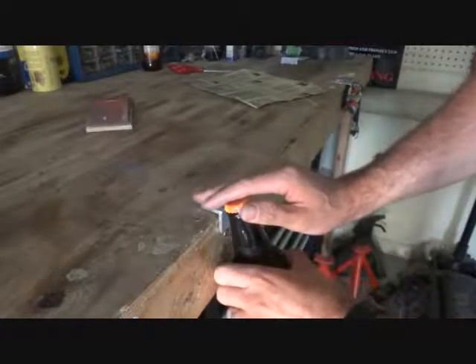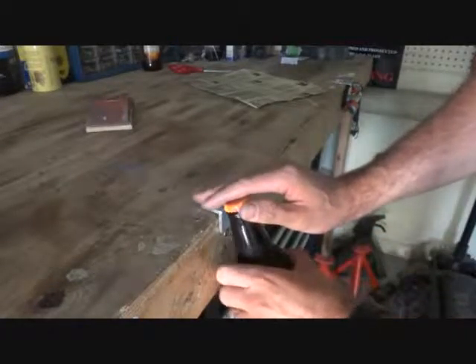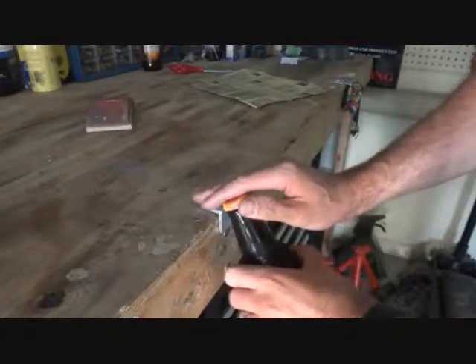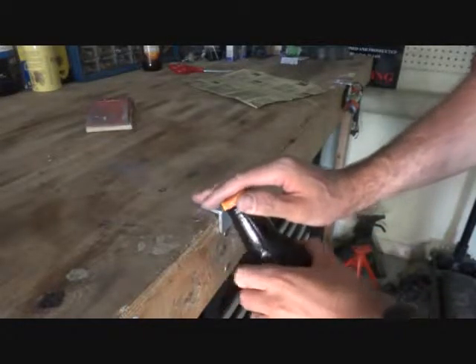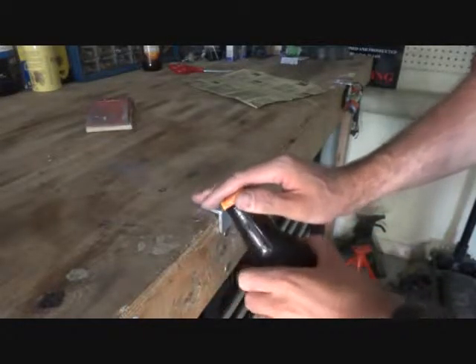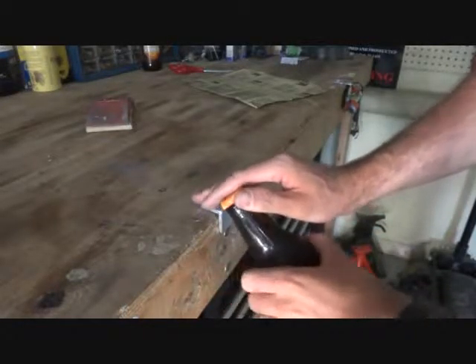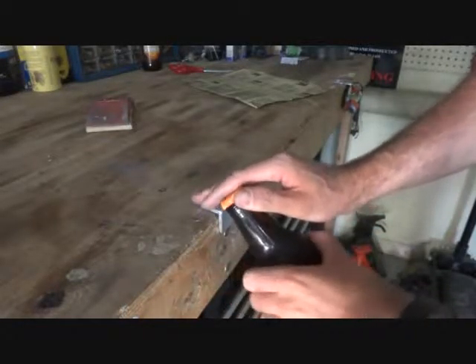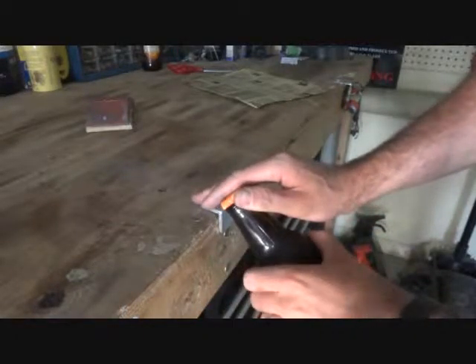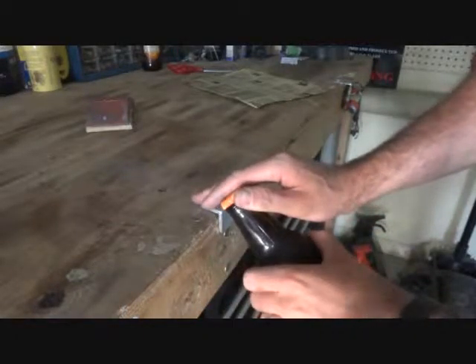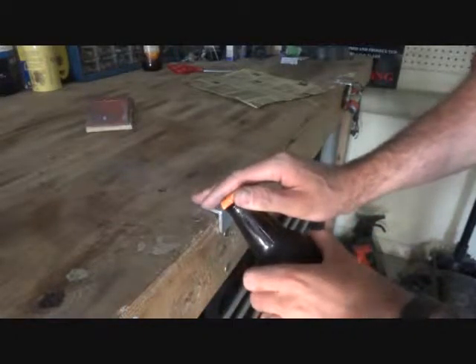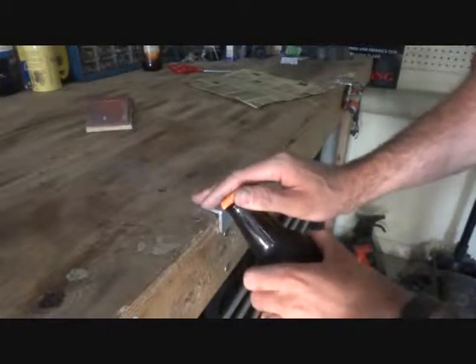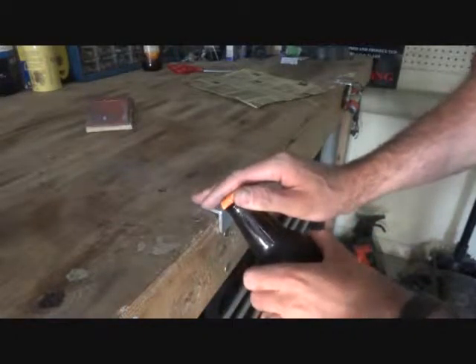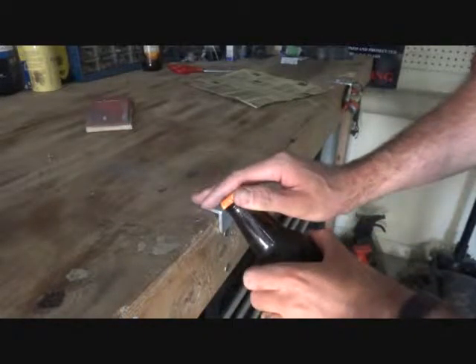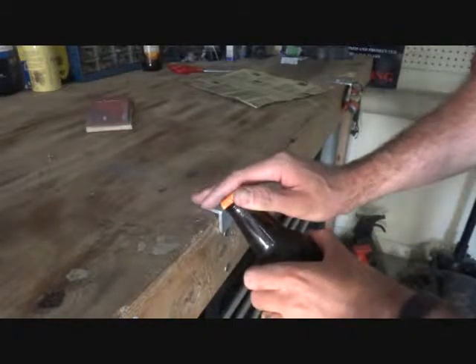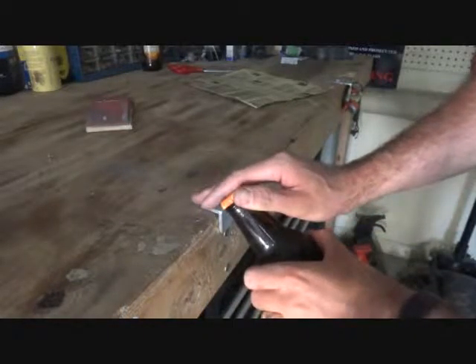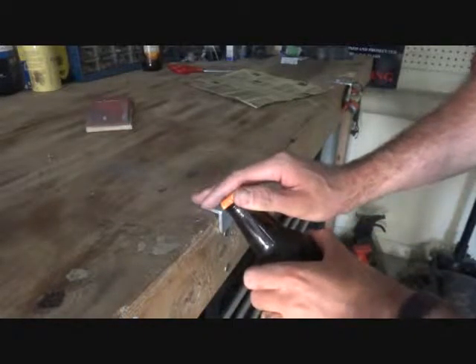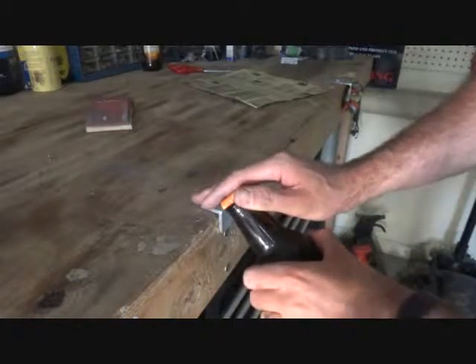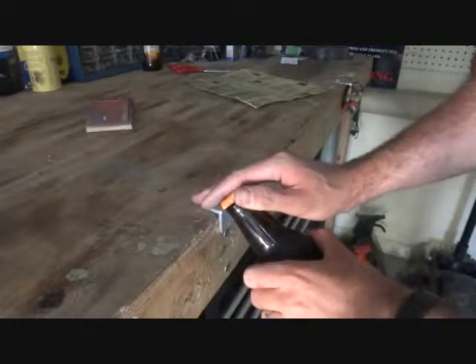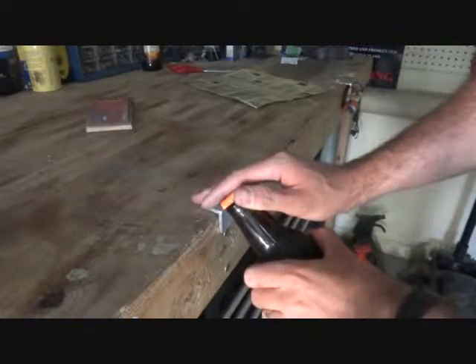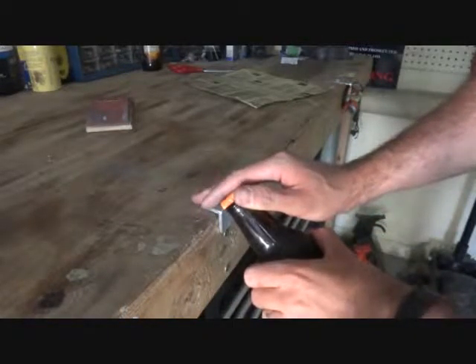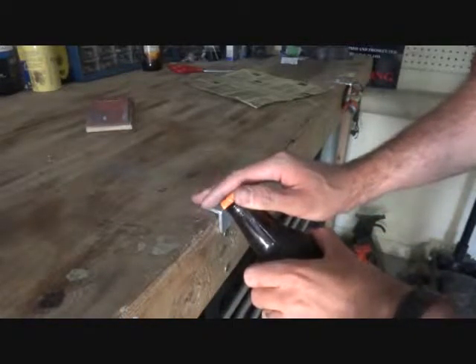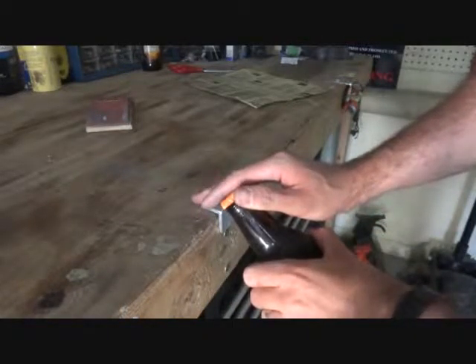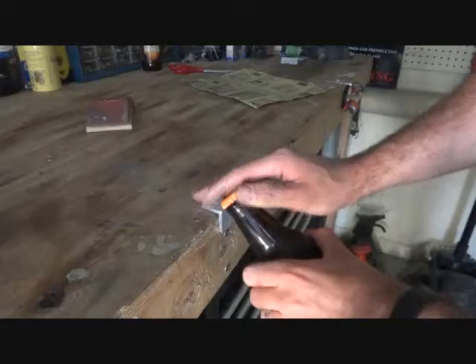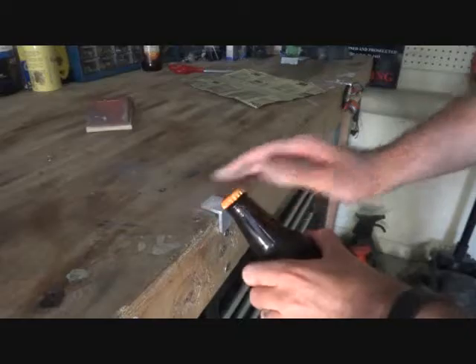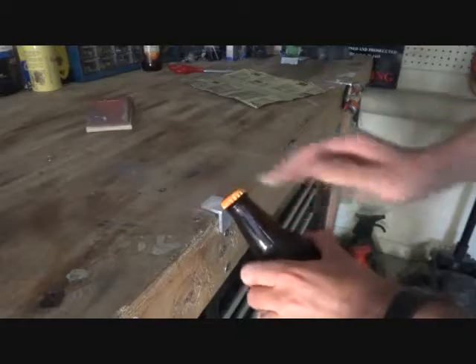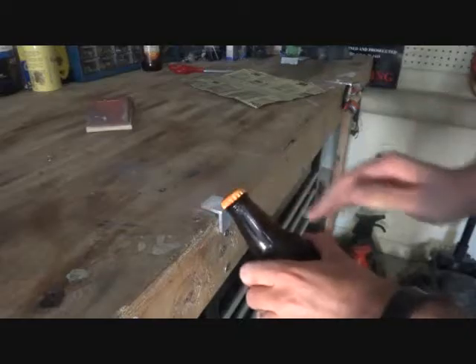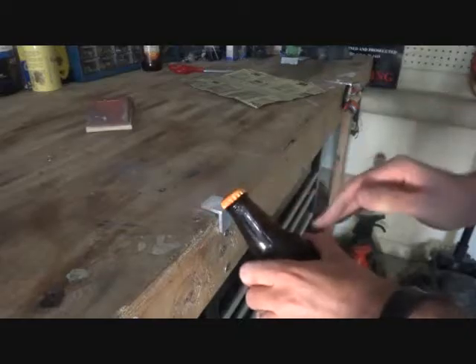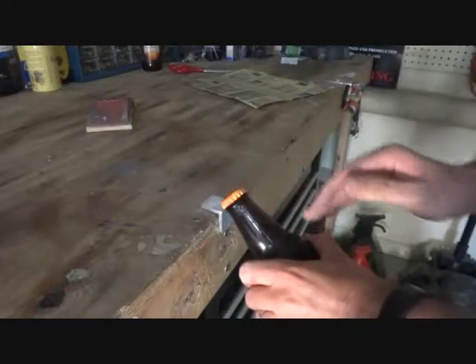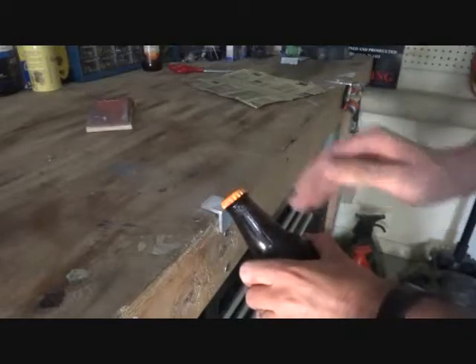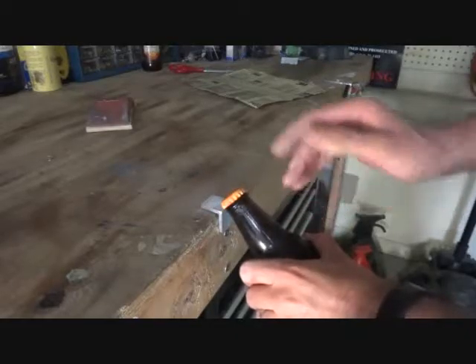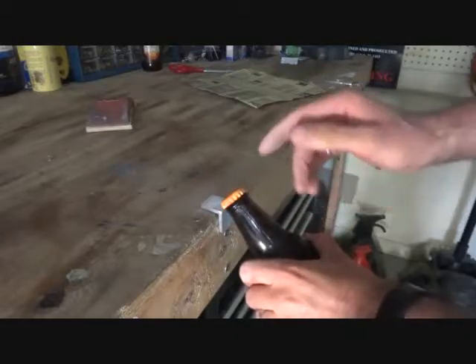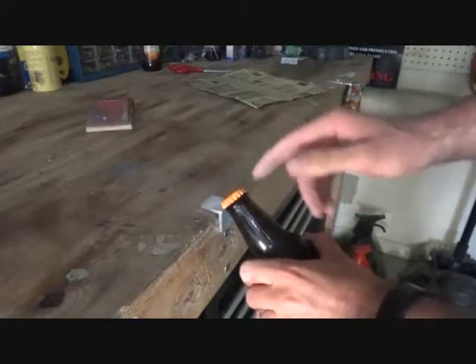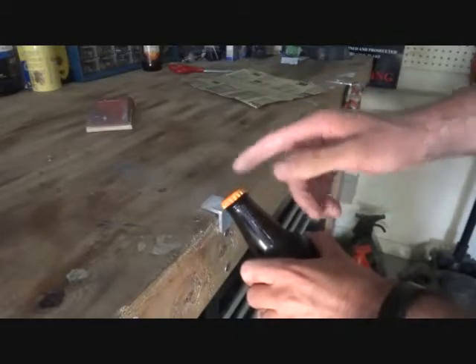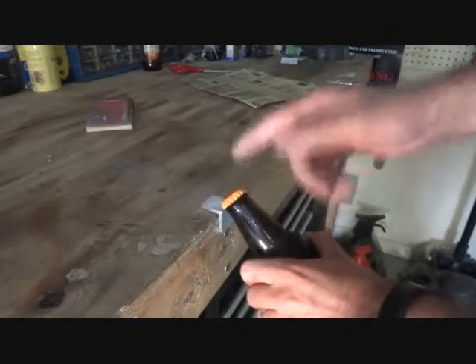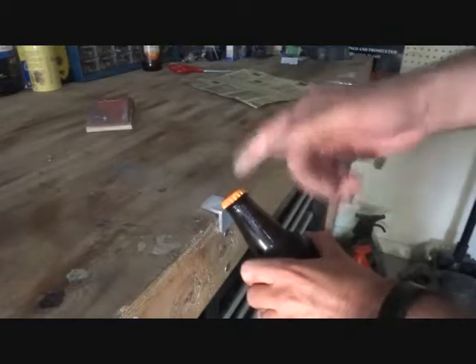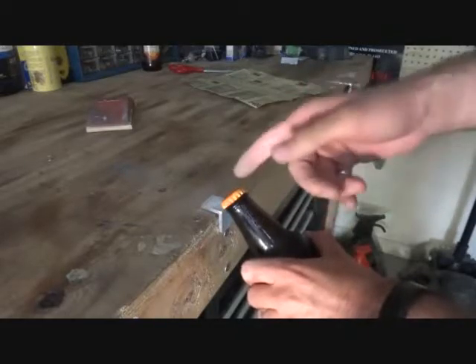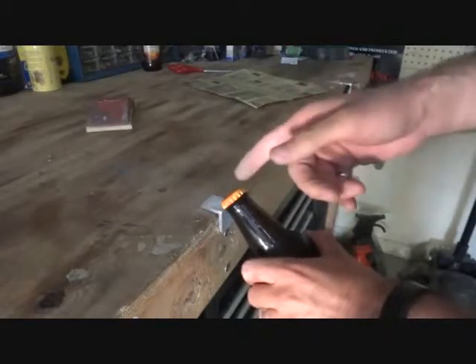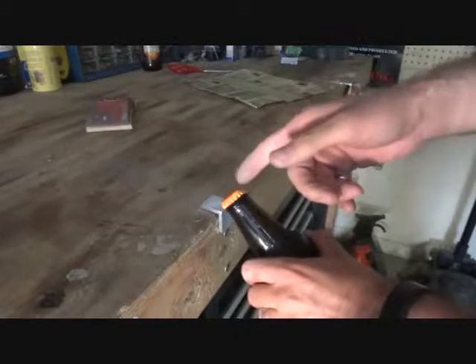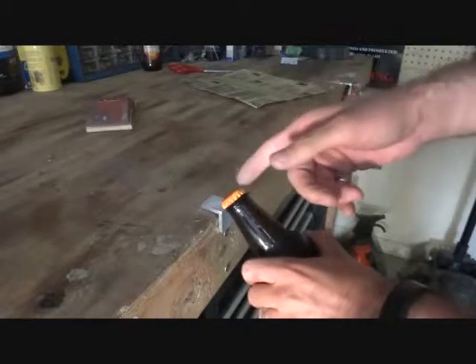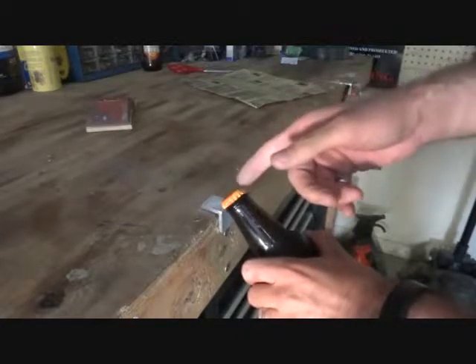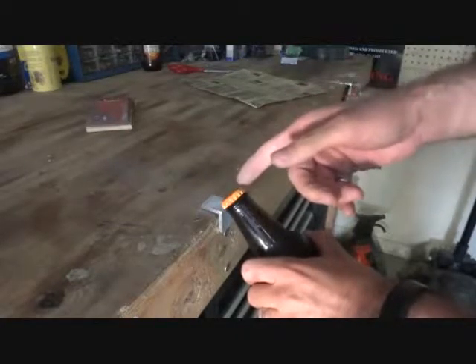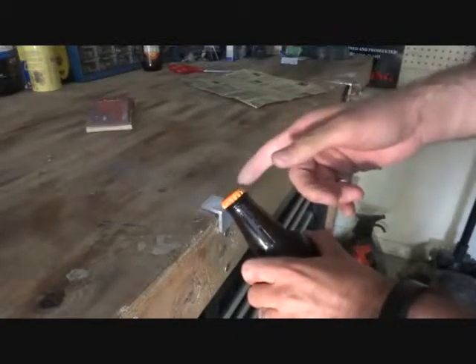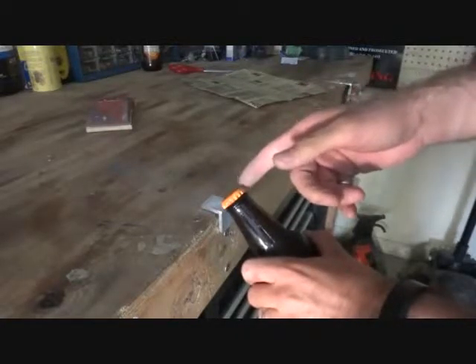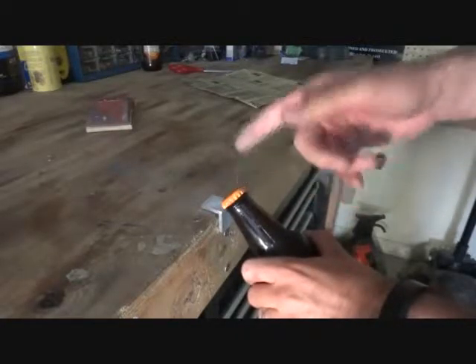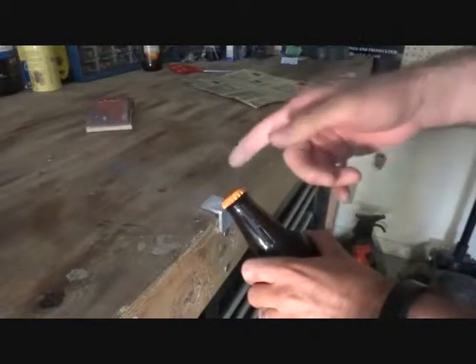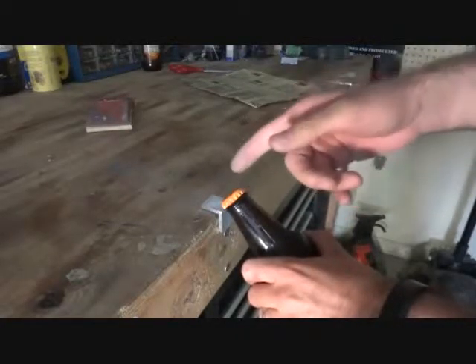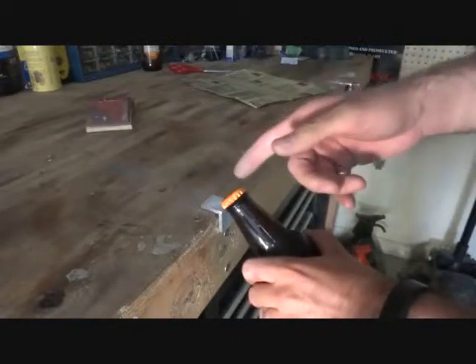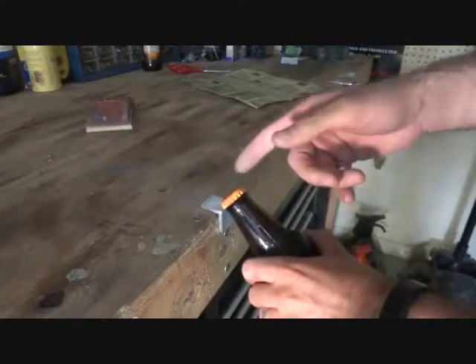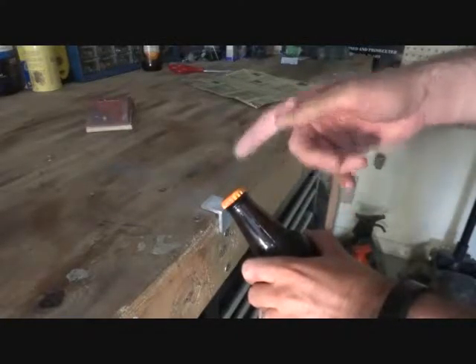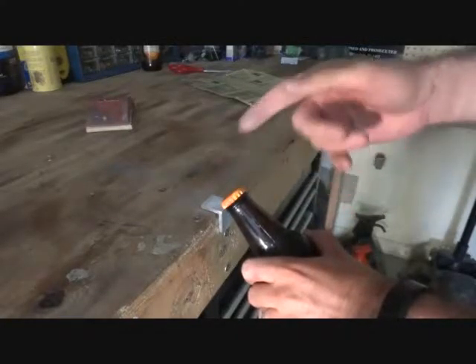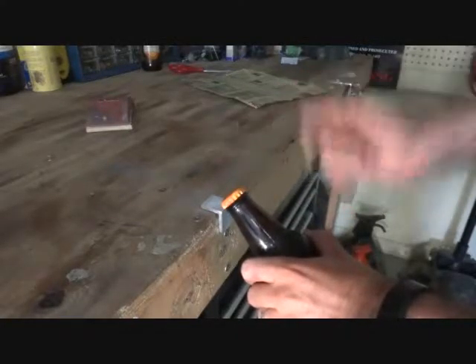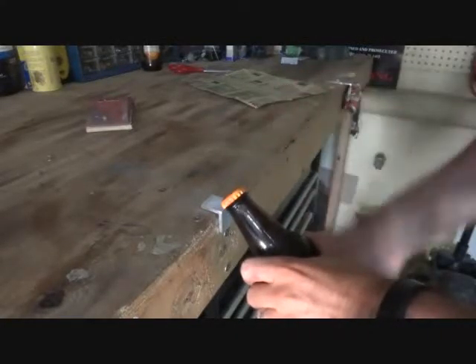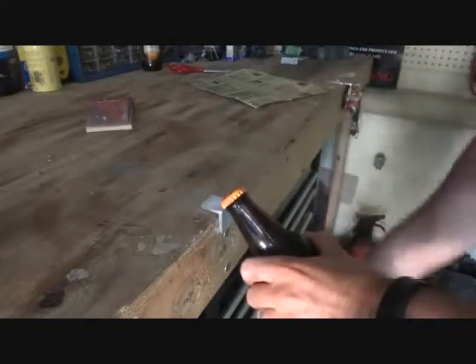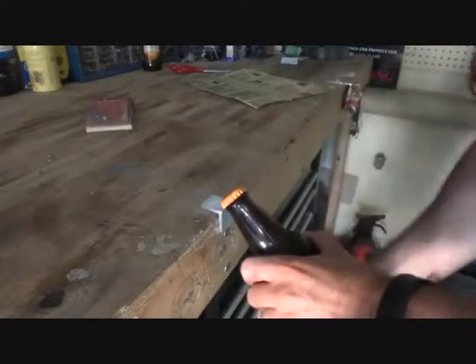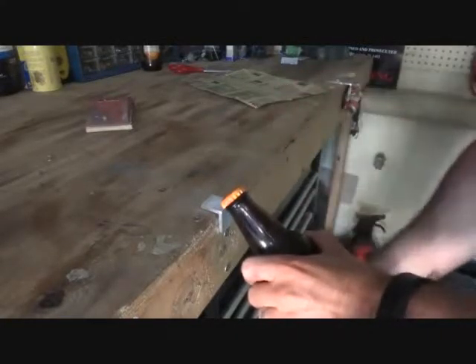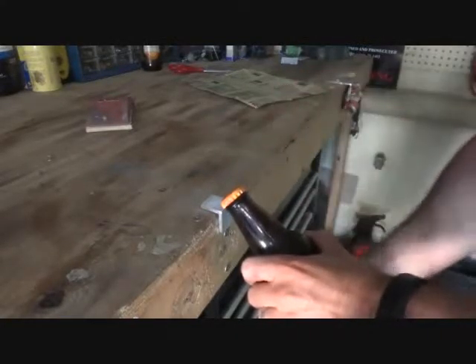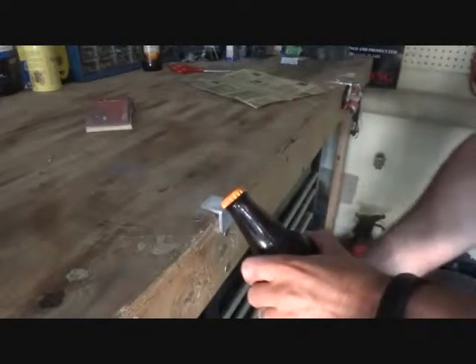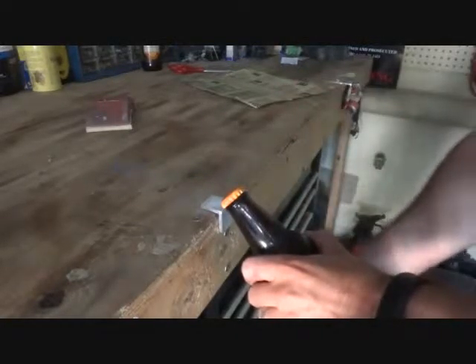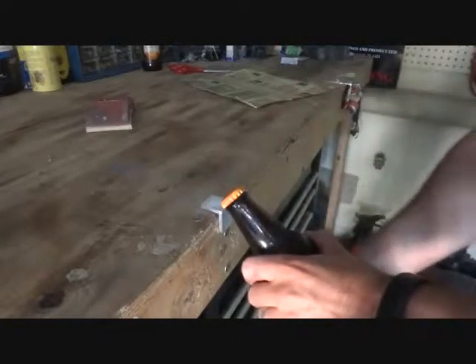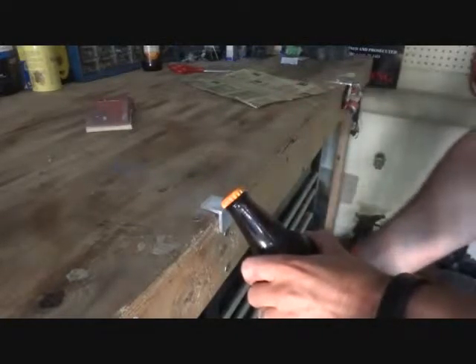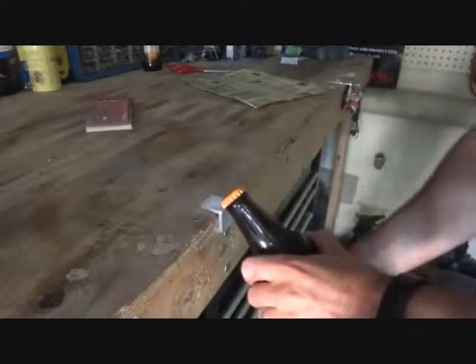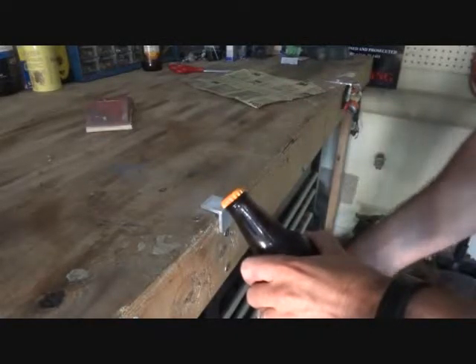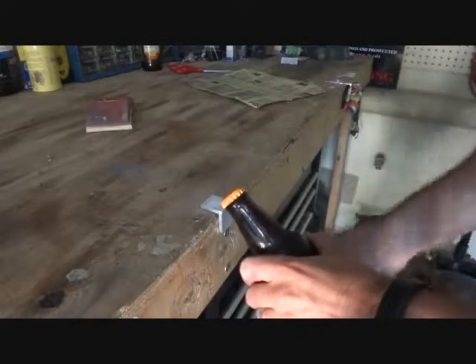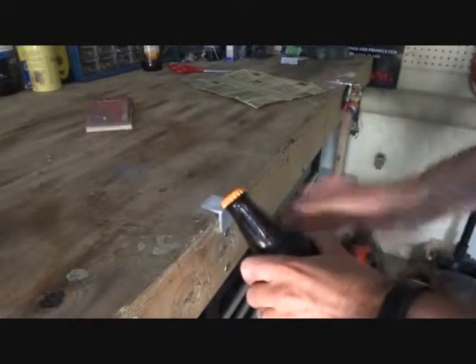You don't want to be out at too far of an angle, because it might not open, and if it does, you'll probably end up spilling half your beer on the floor.